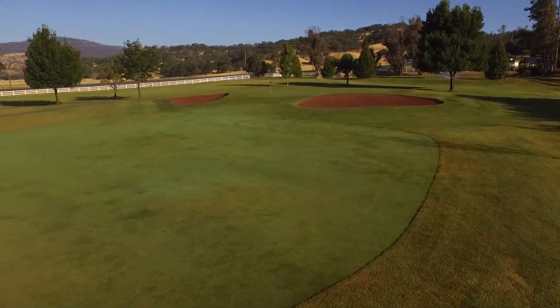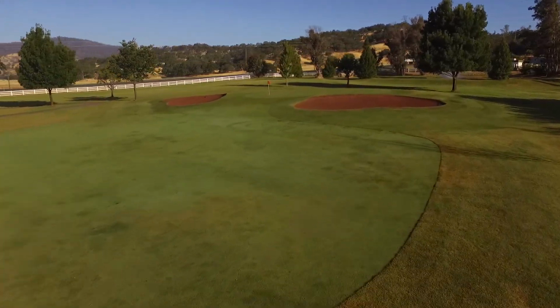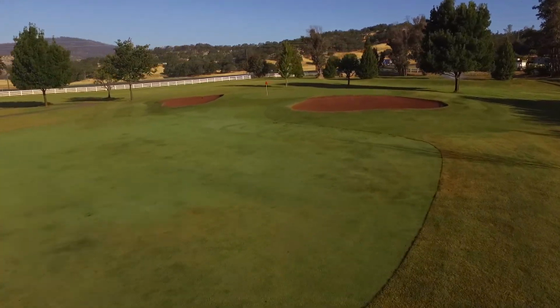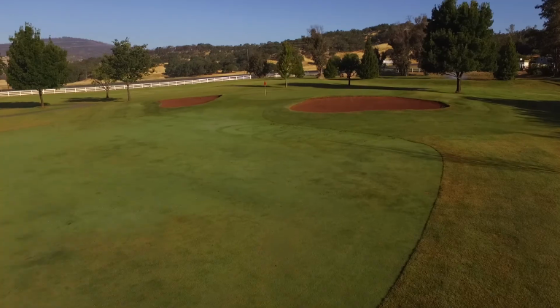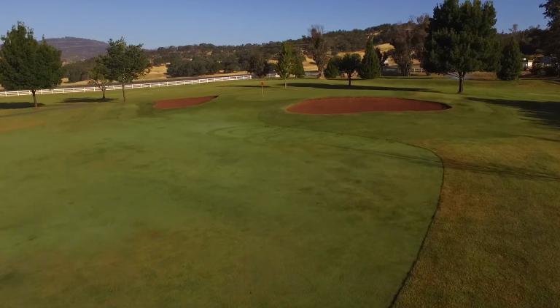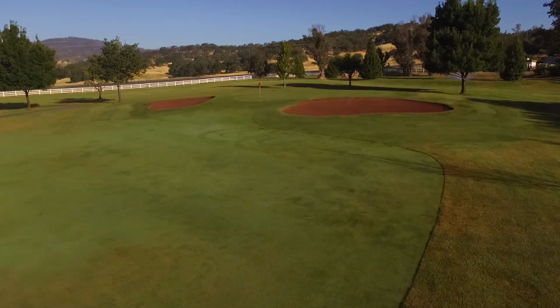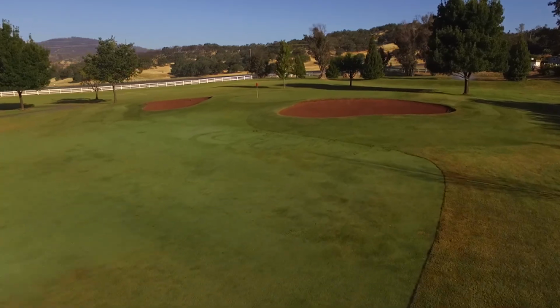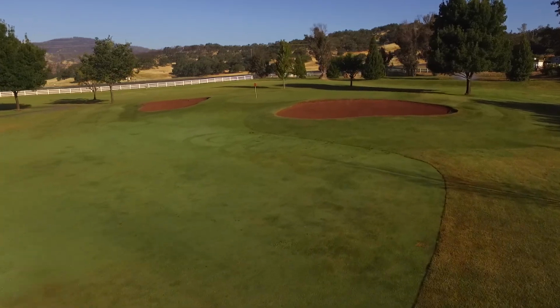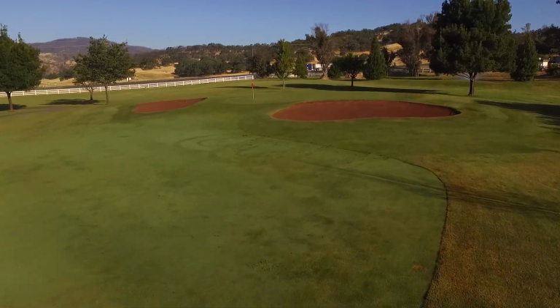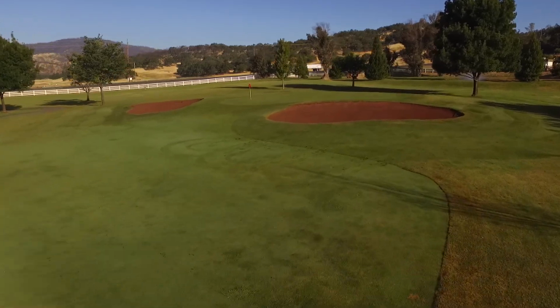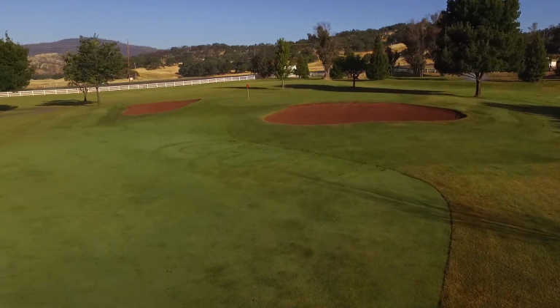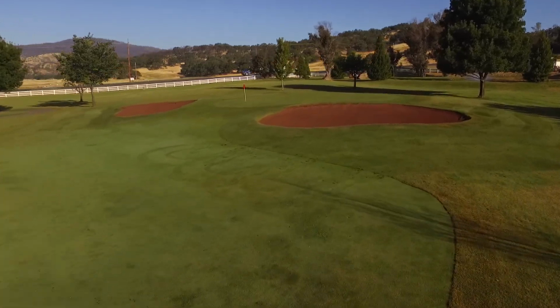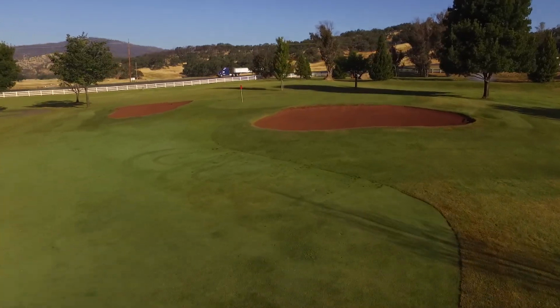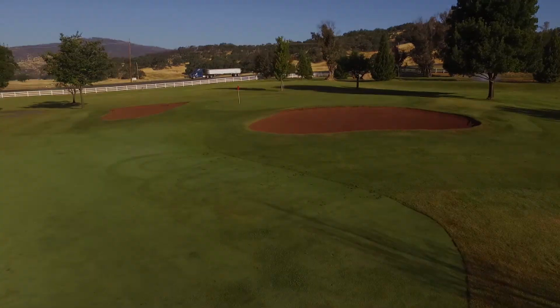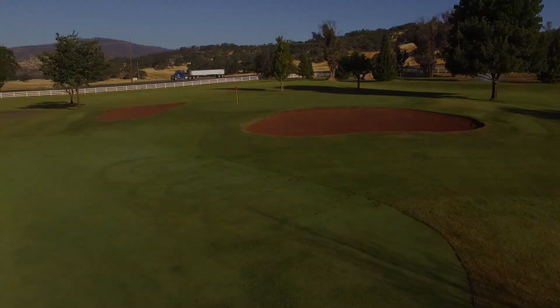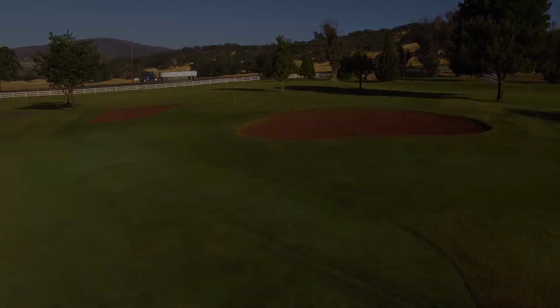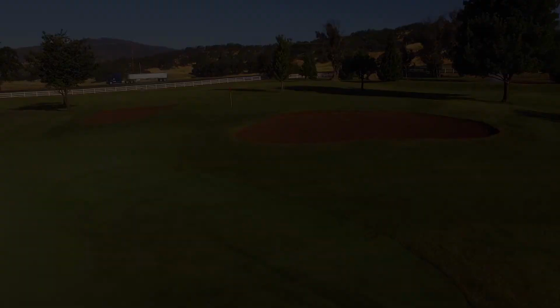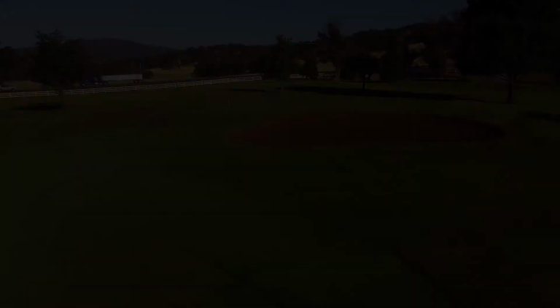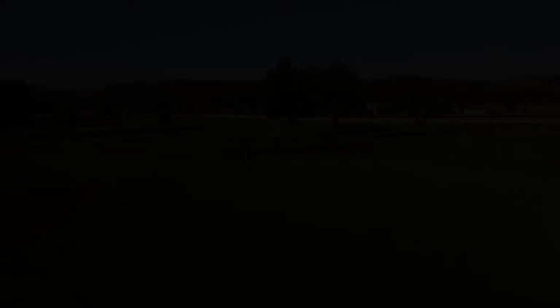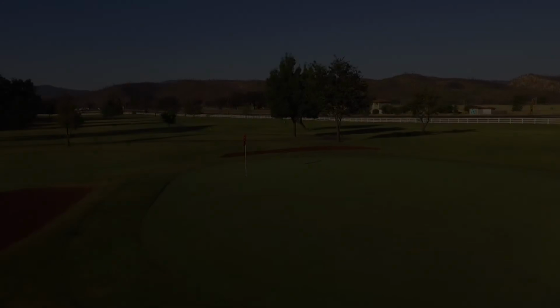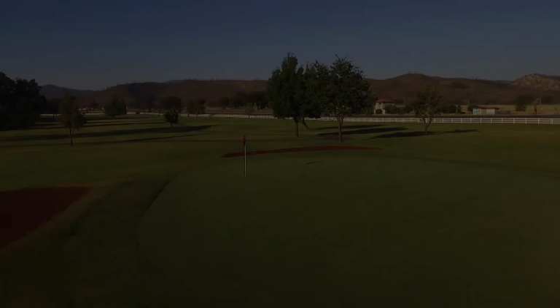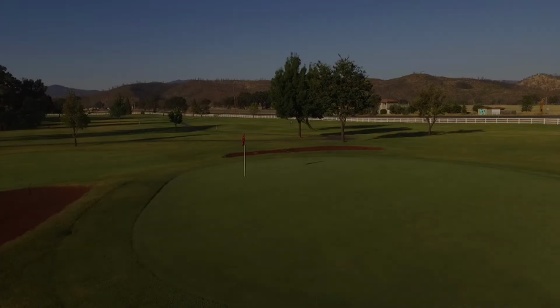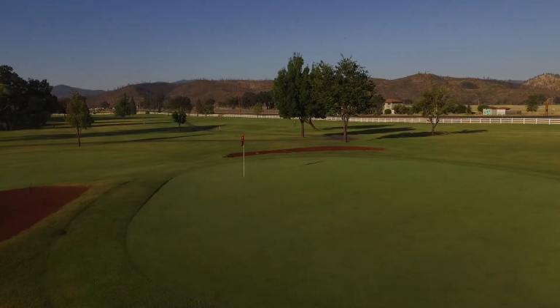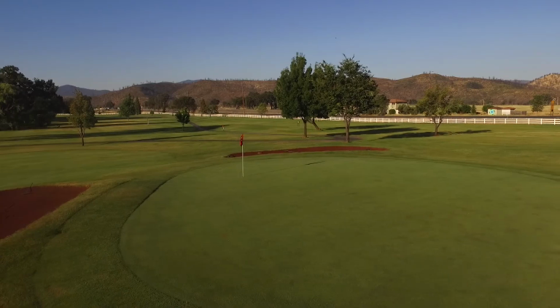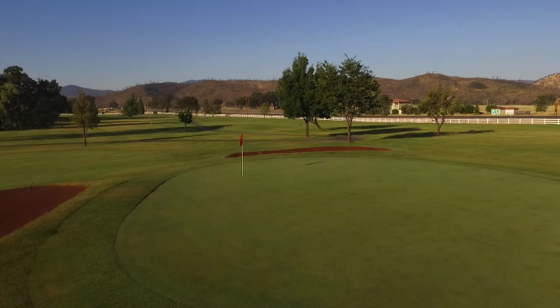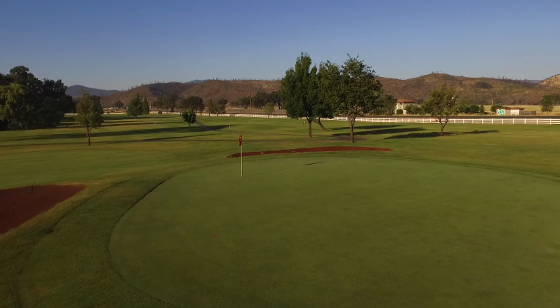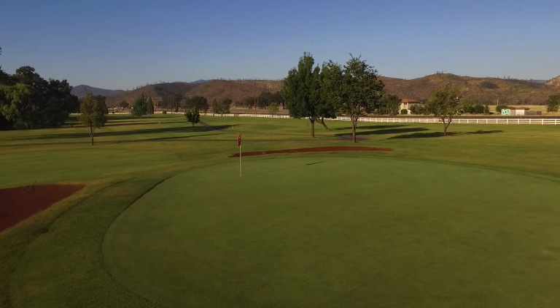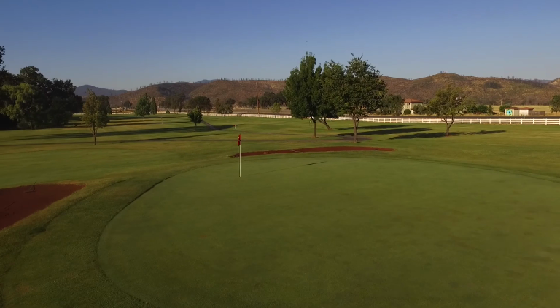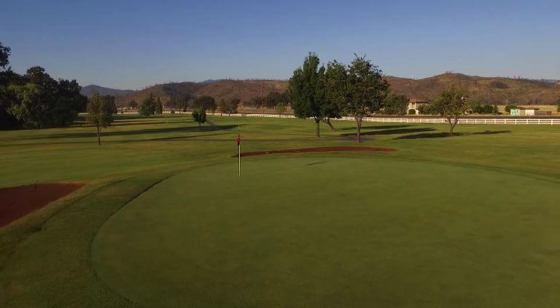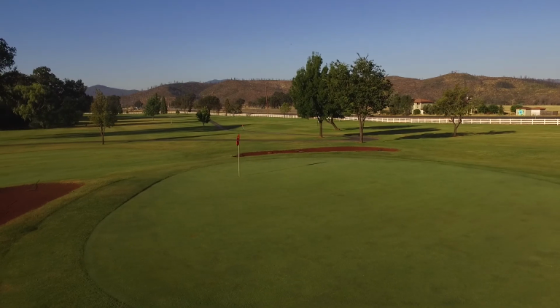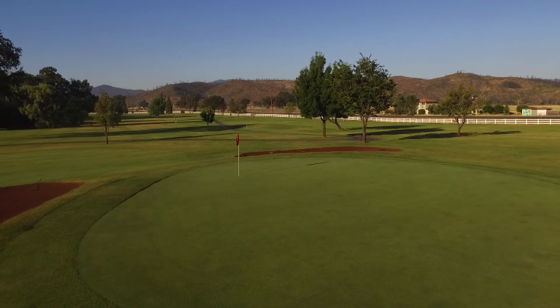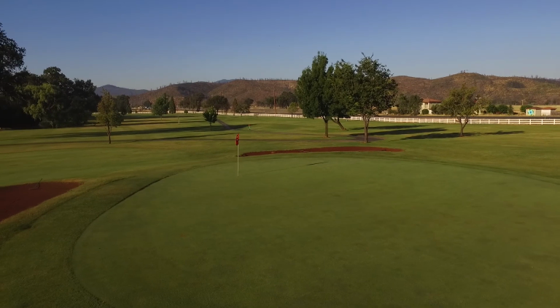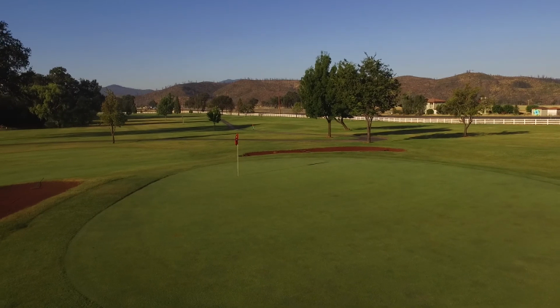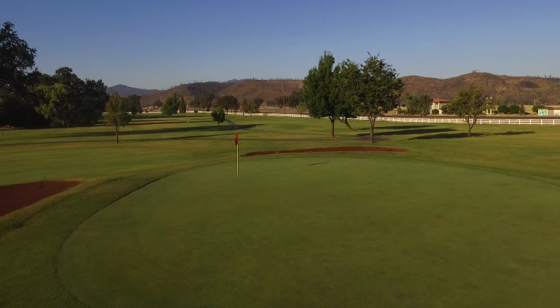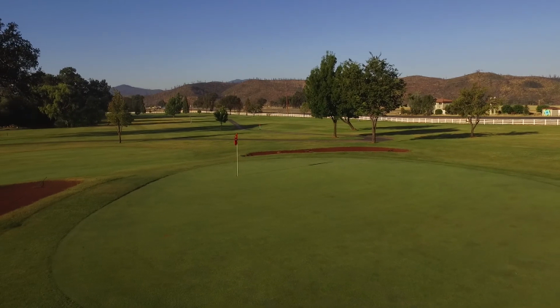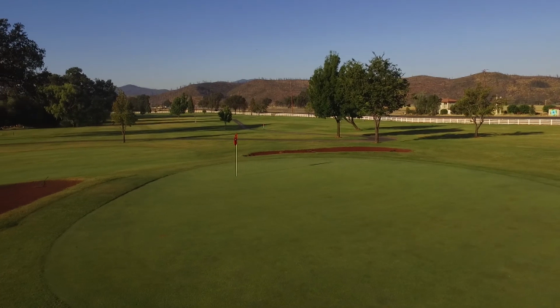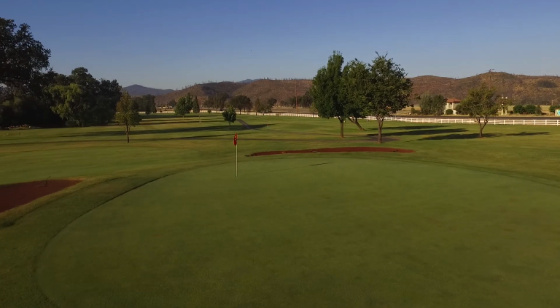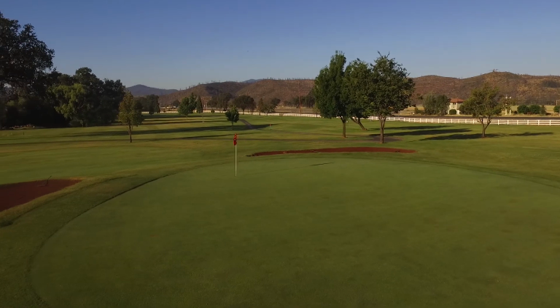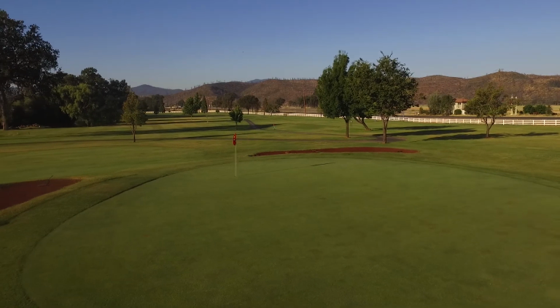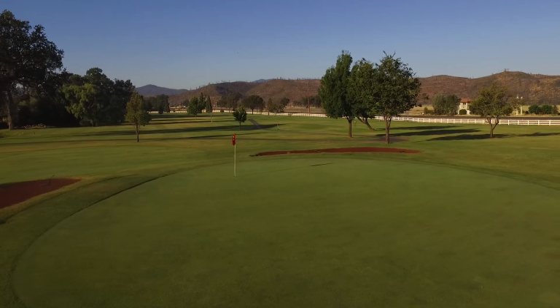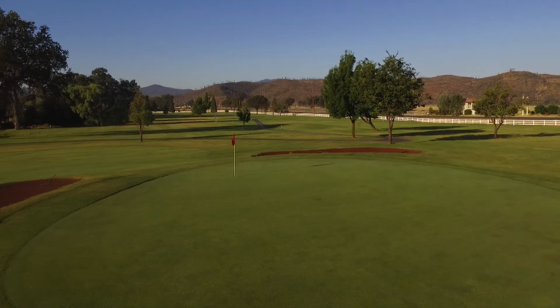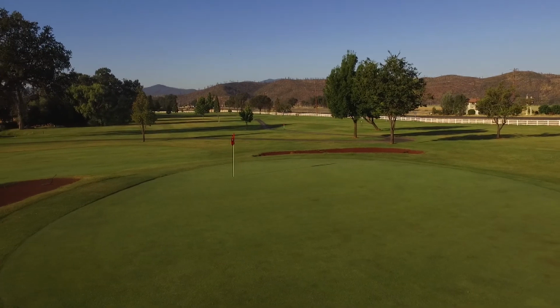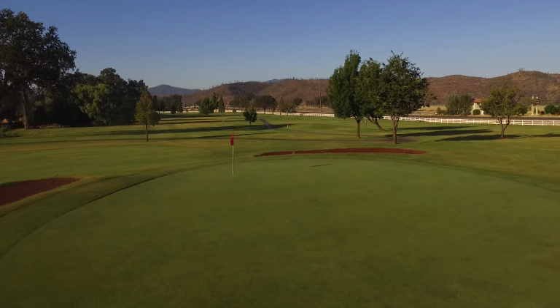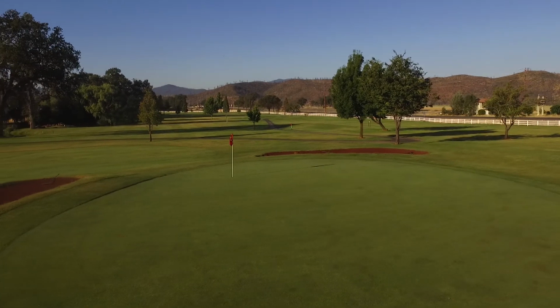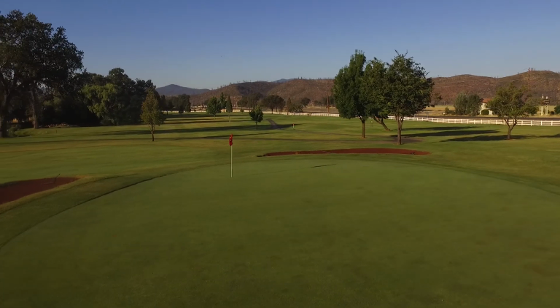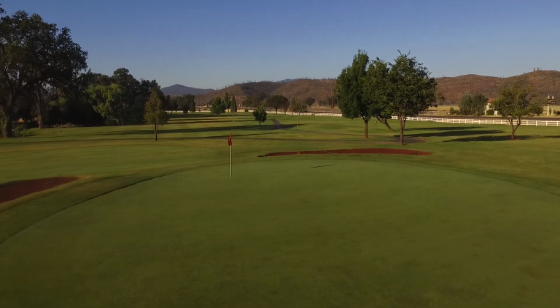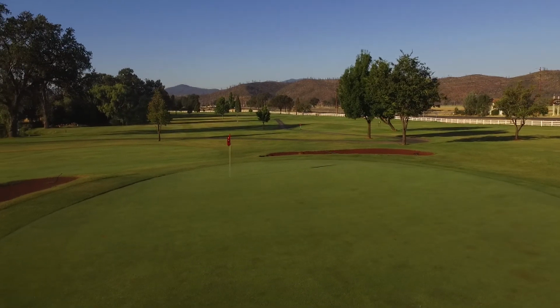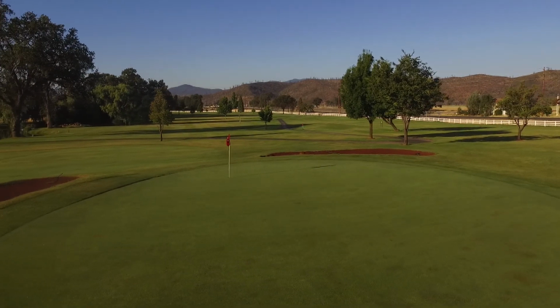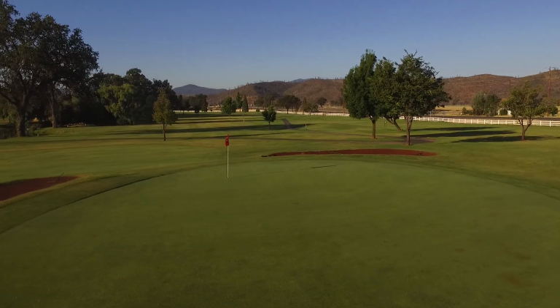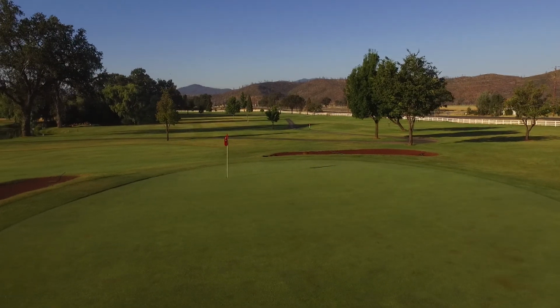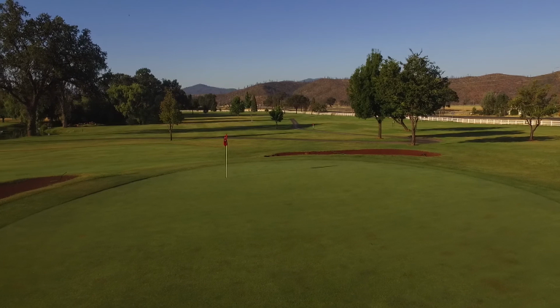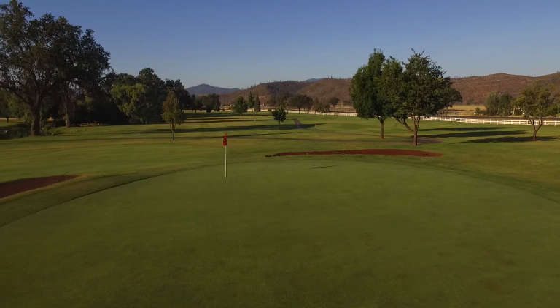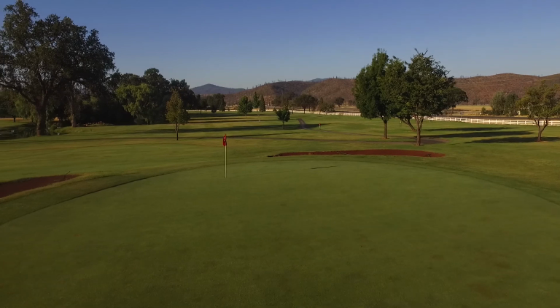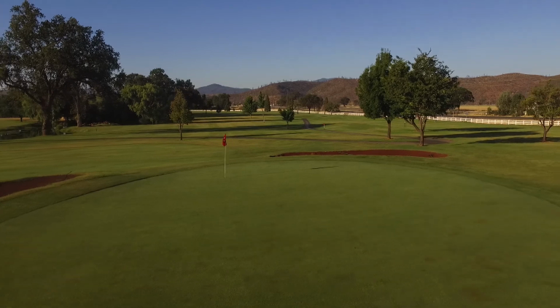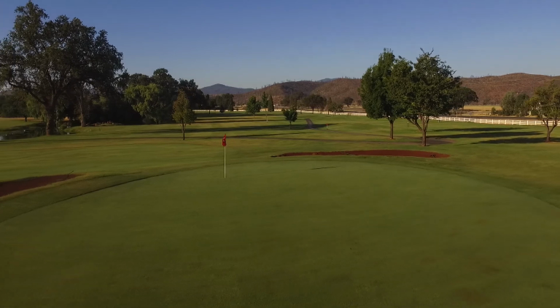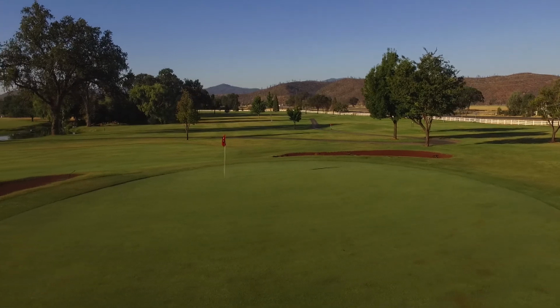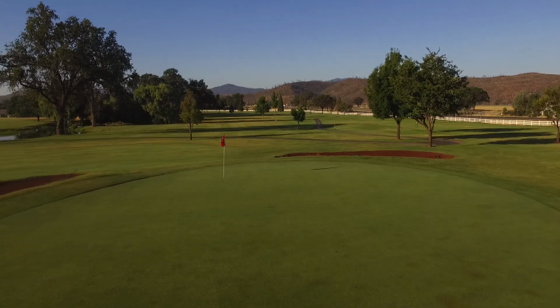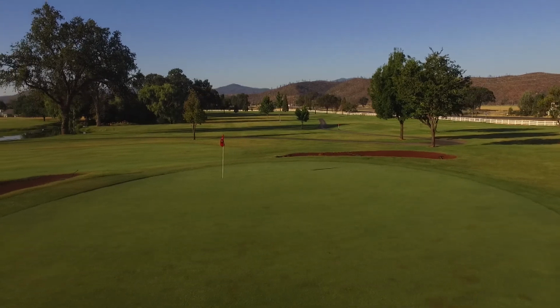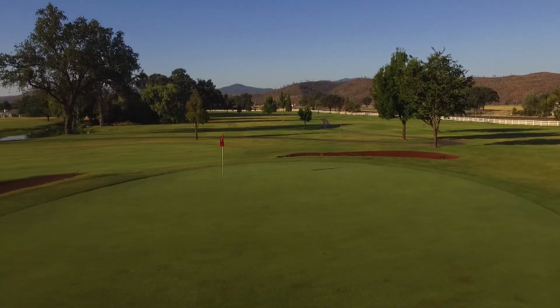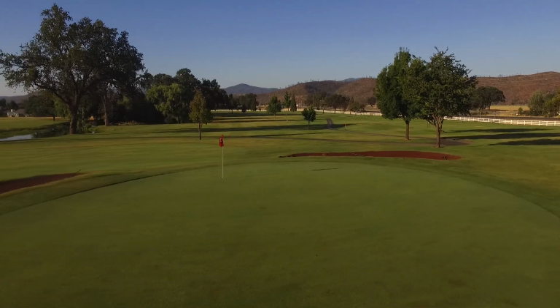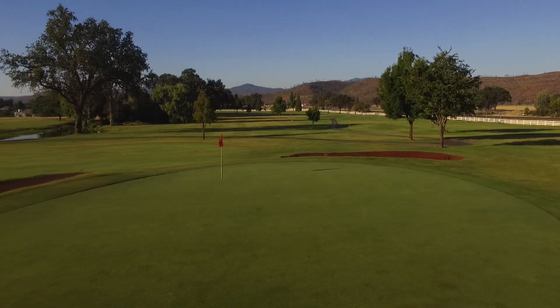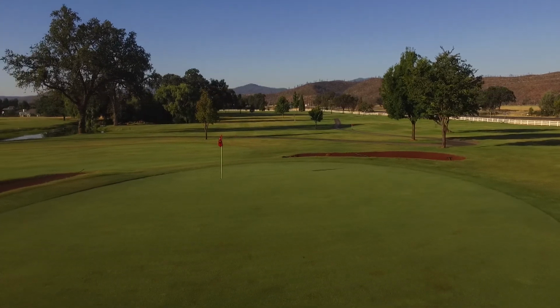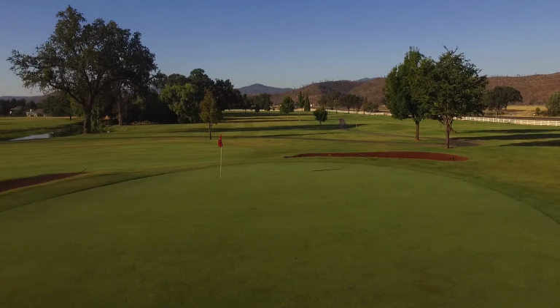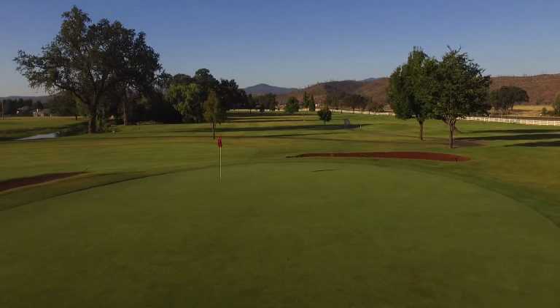The green is a small, well-guarded putting surface that slopes from back to front. Par four is a really good score here.